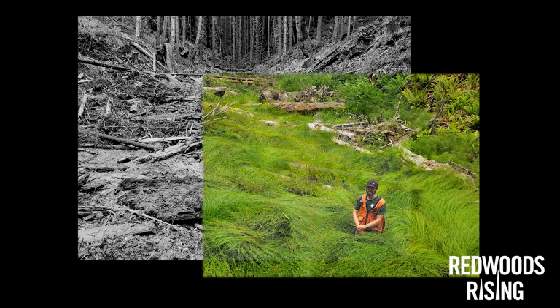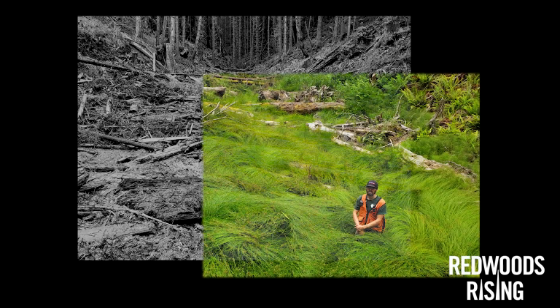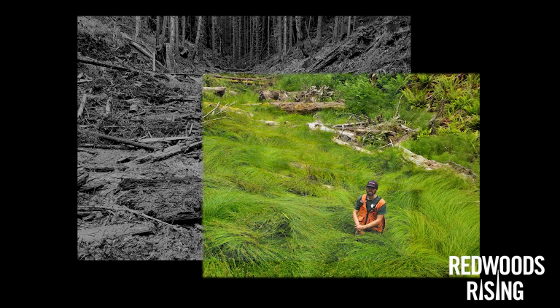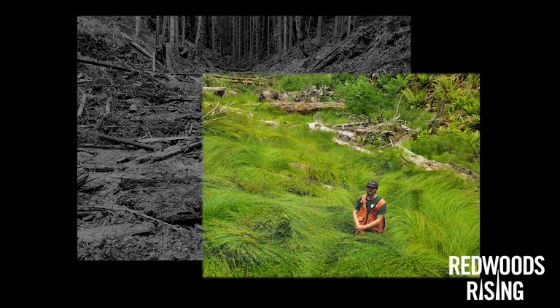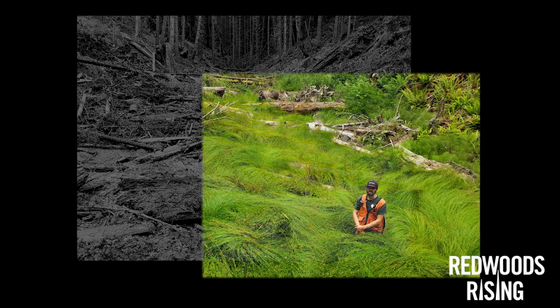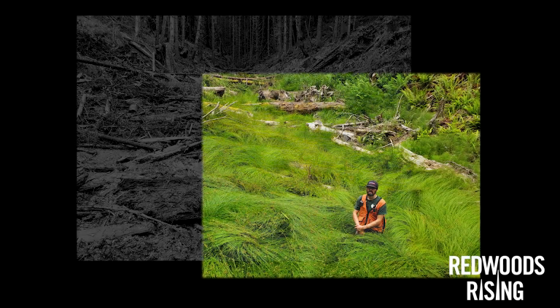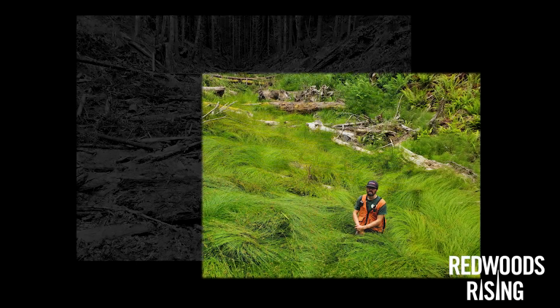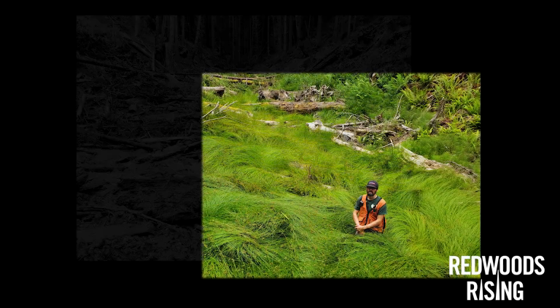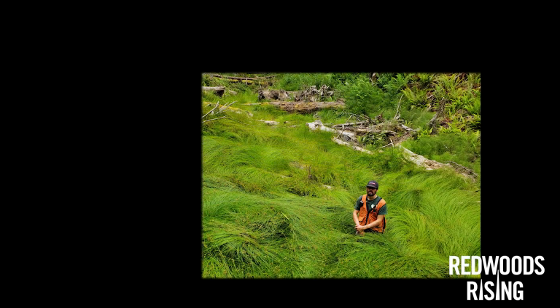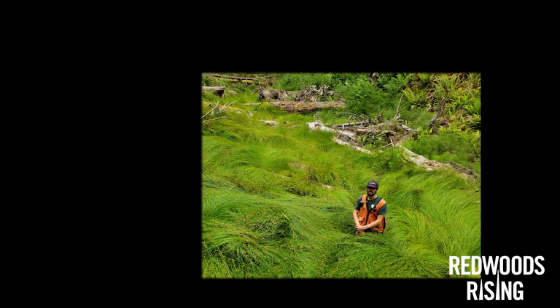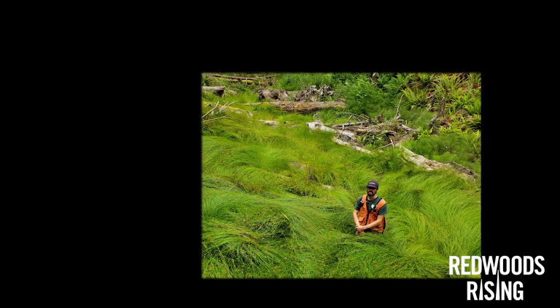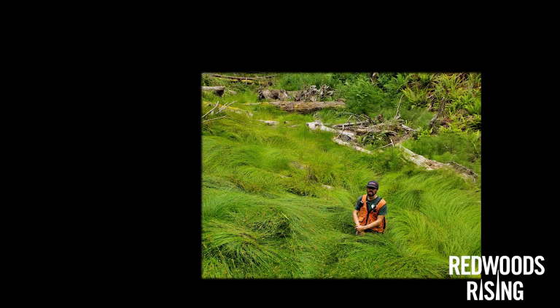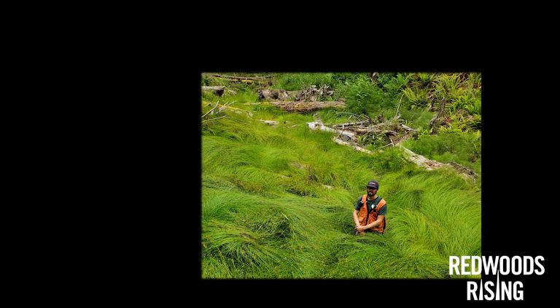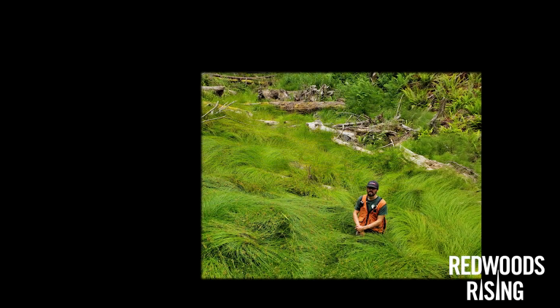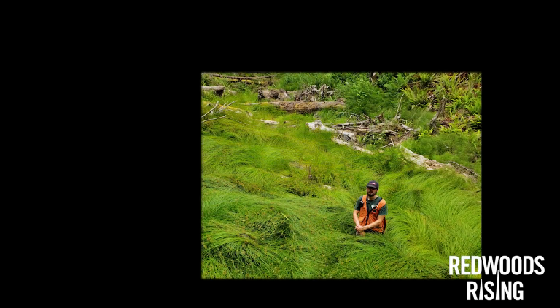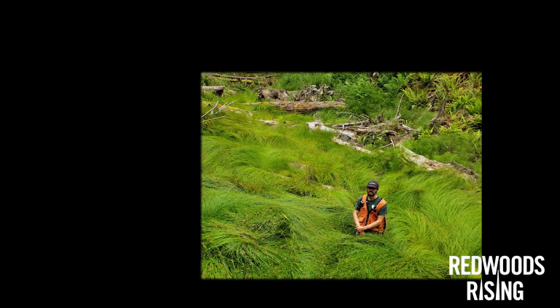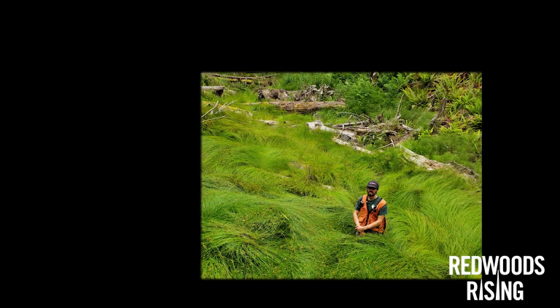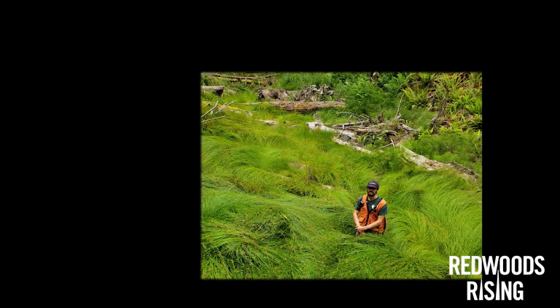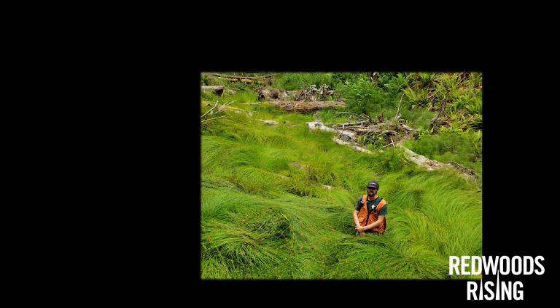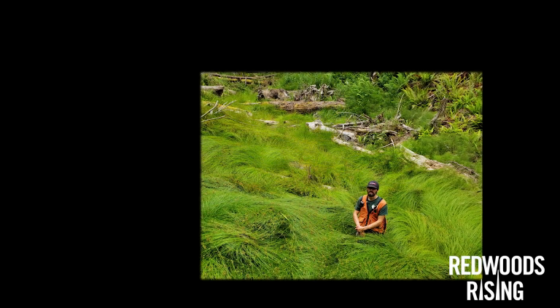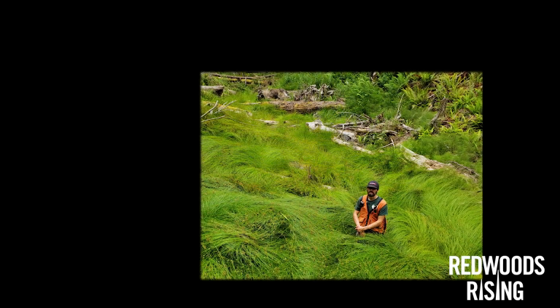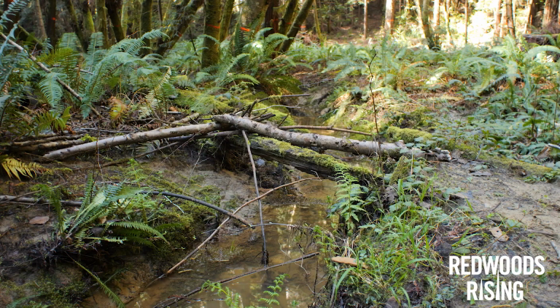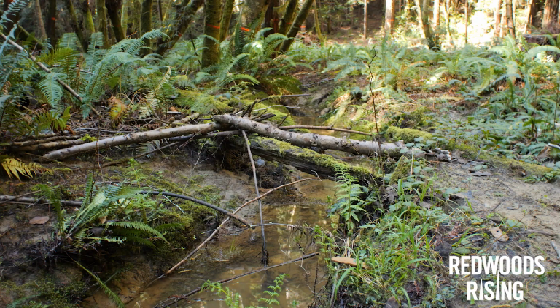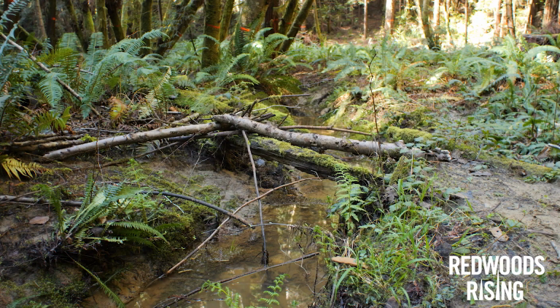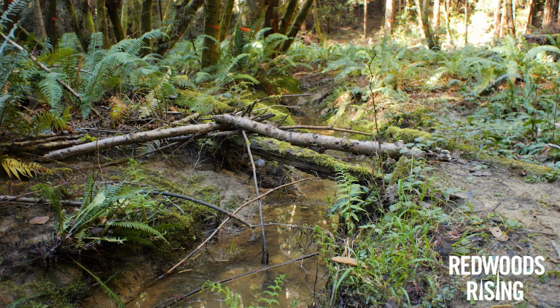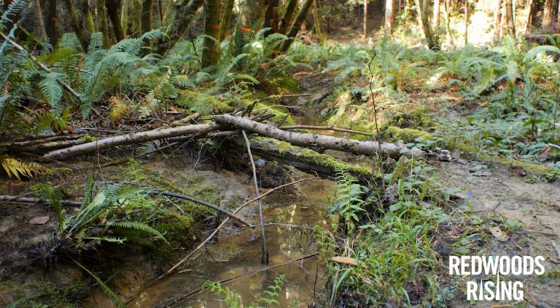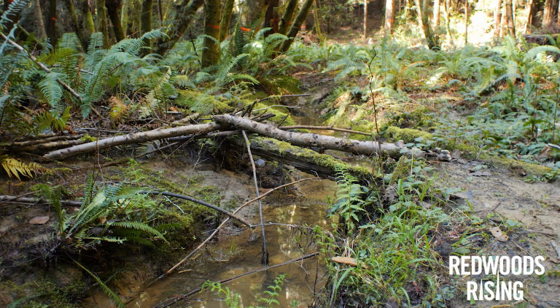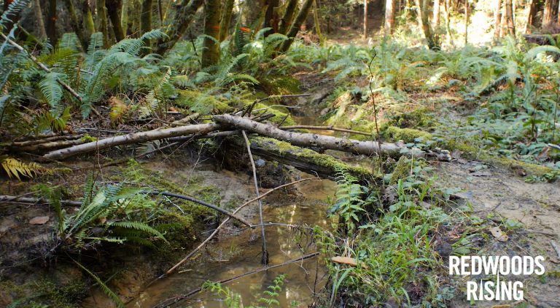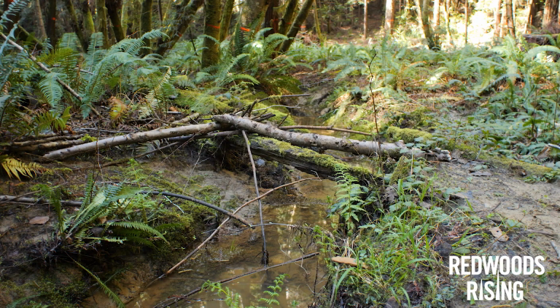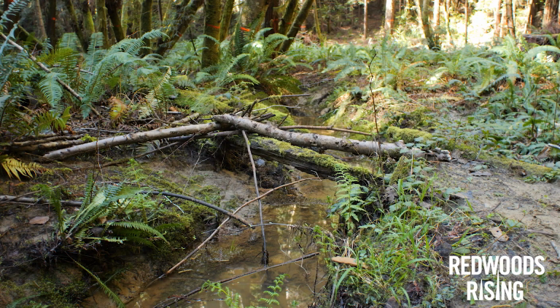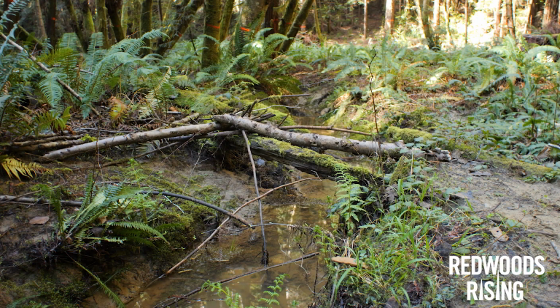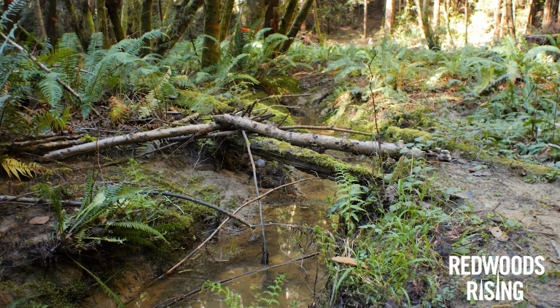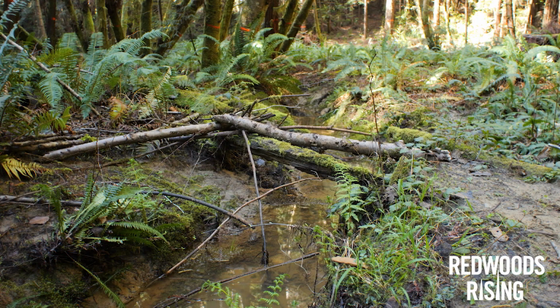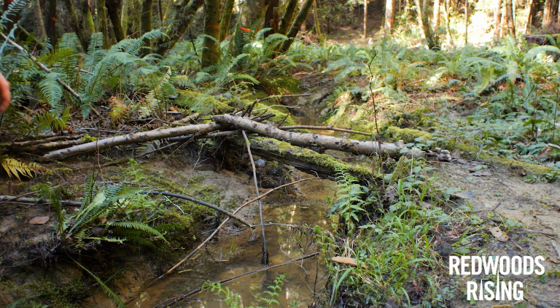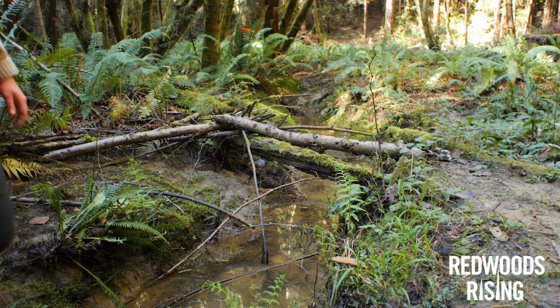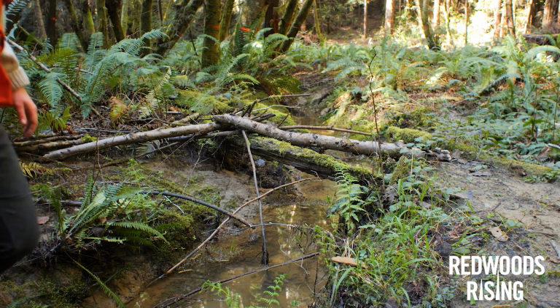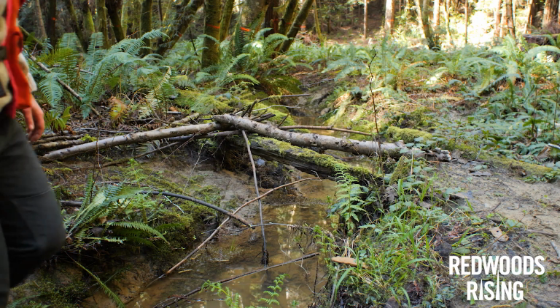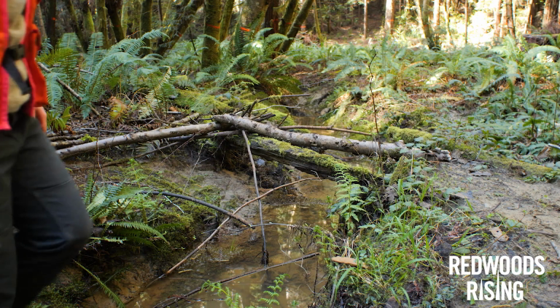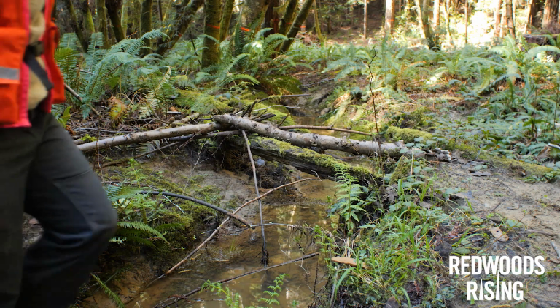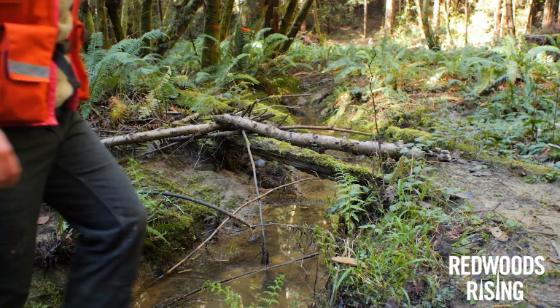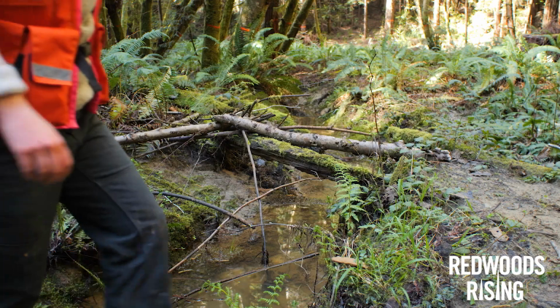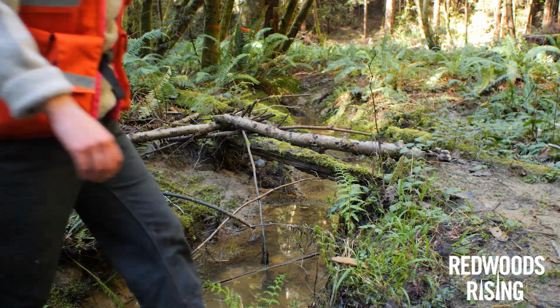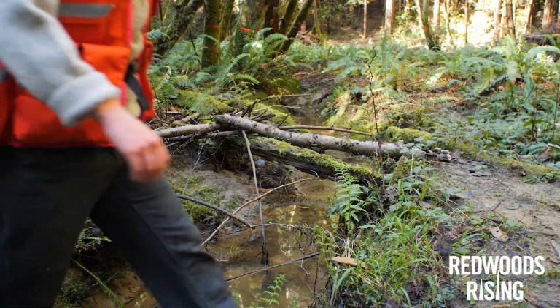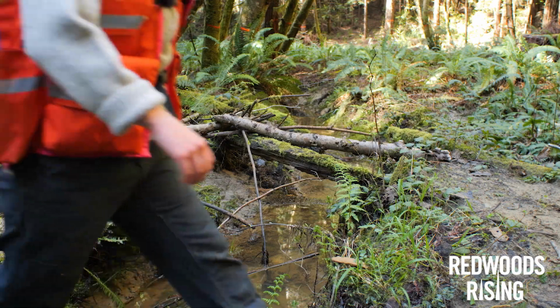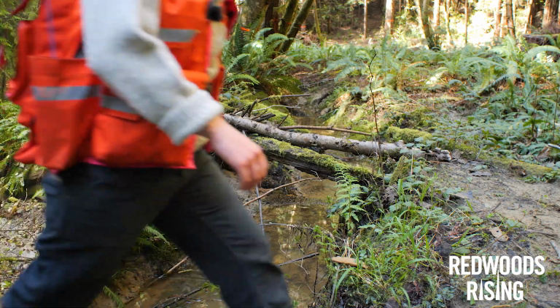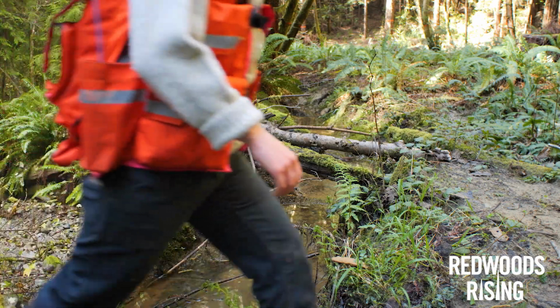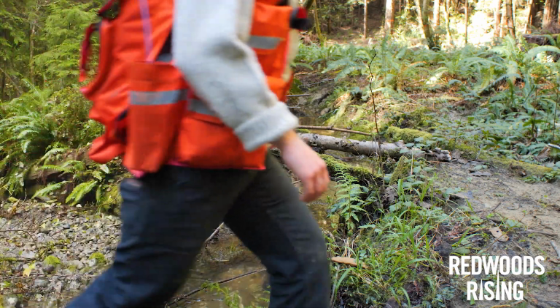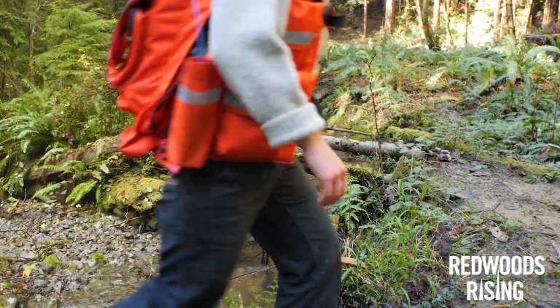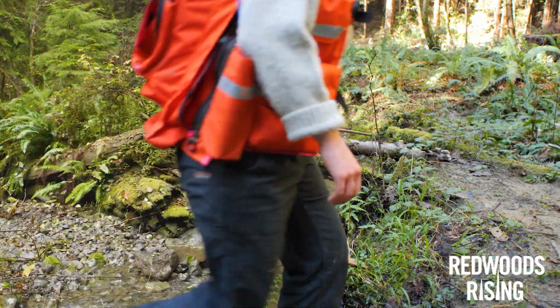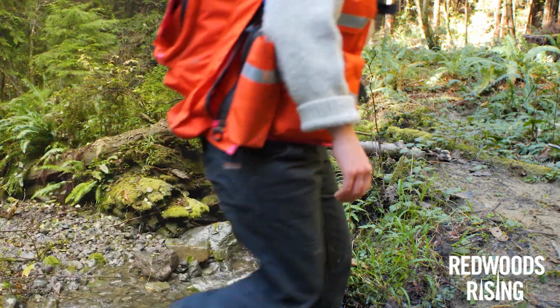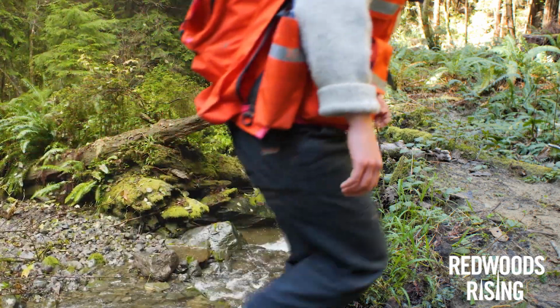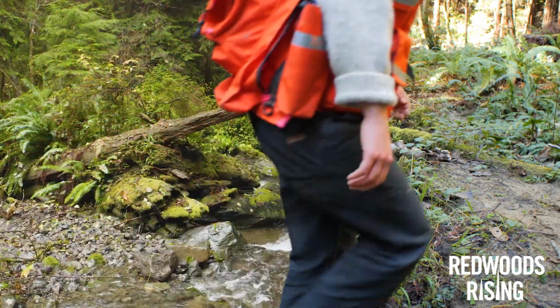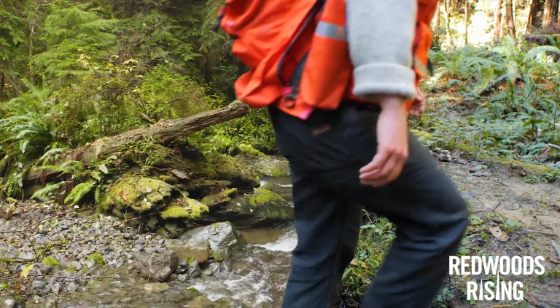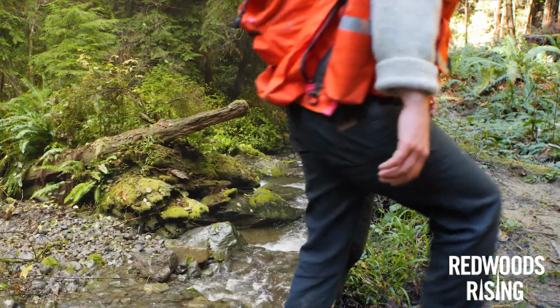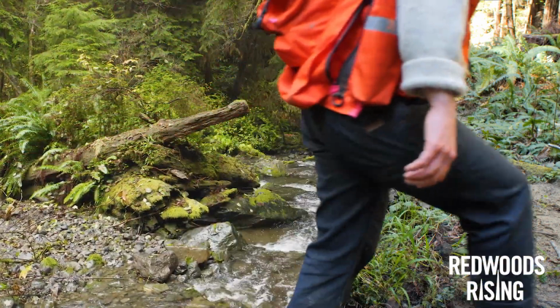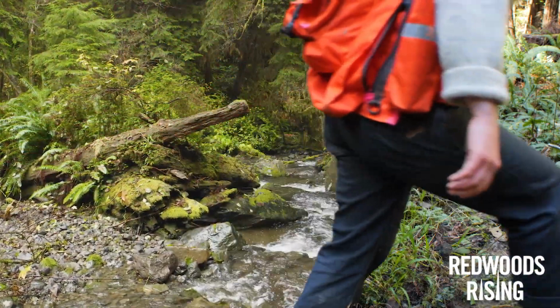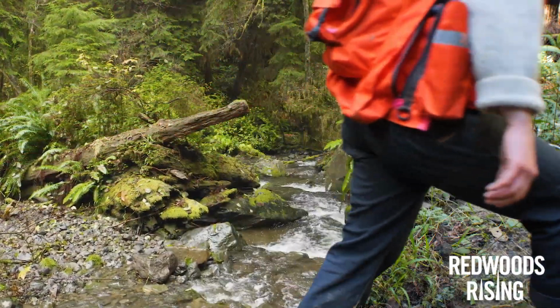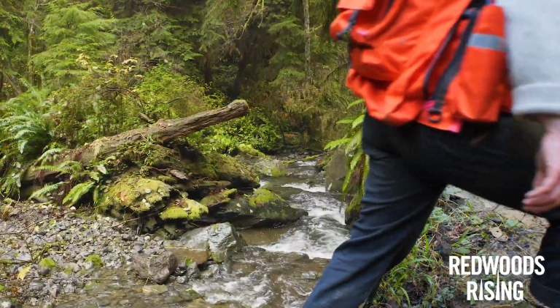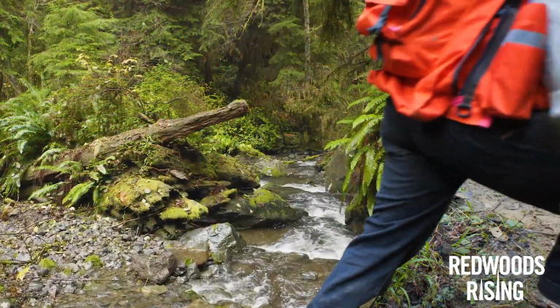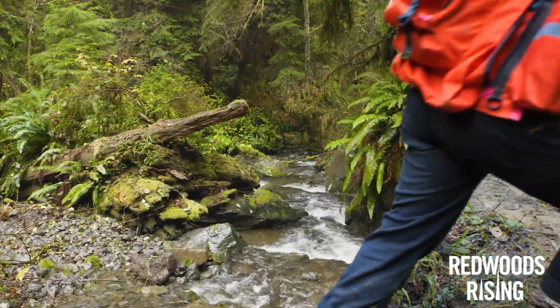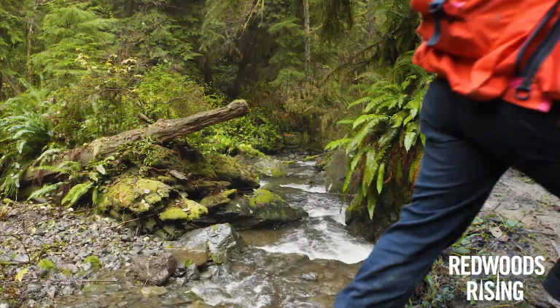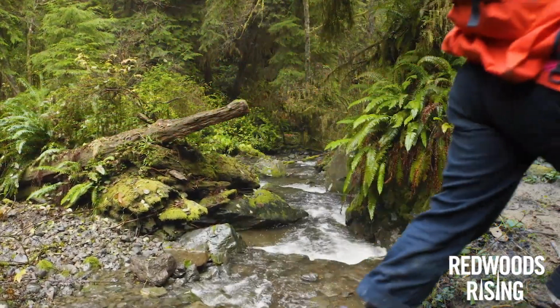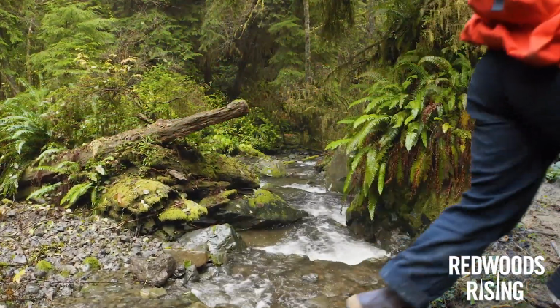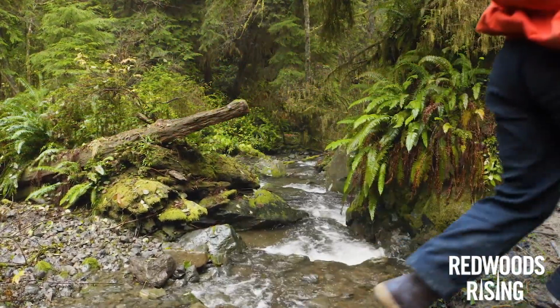This work is already making a huge difference, and in time, a stream like this will look like this.